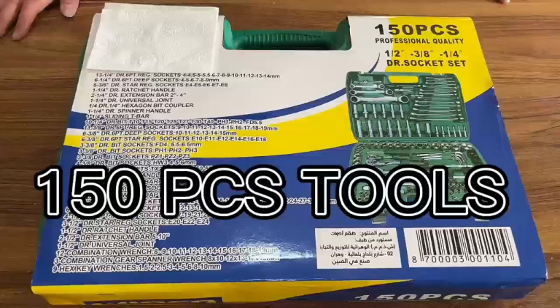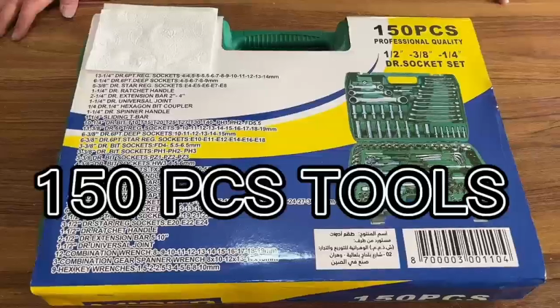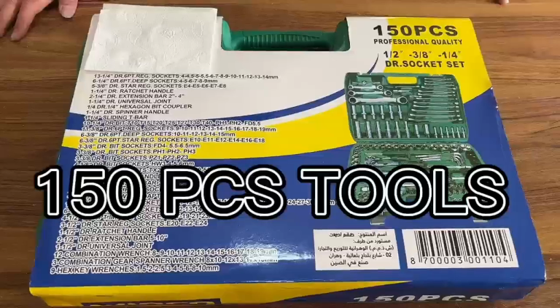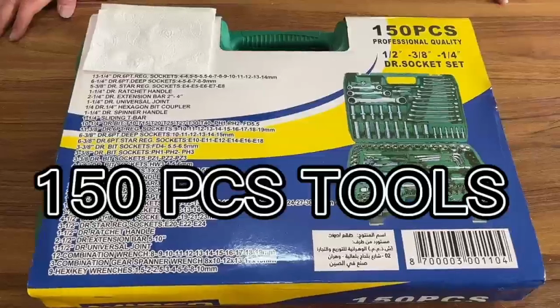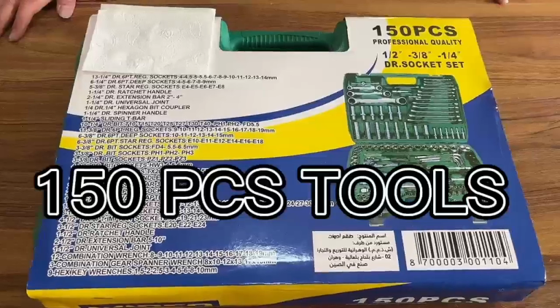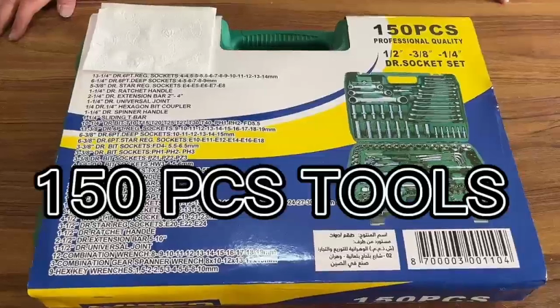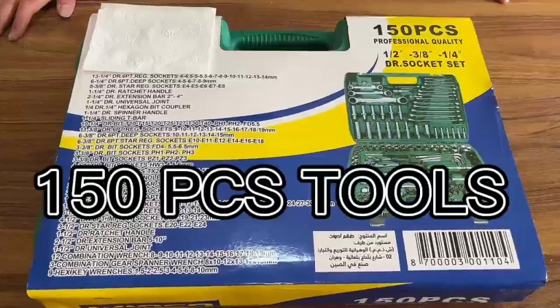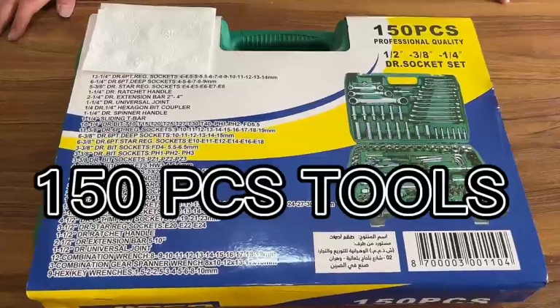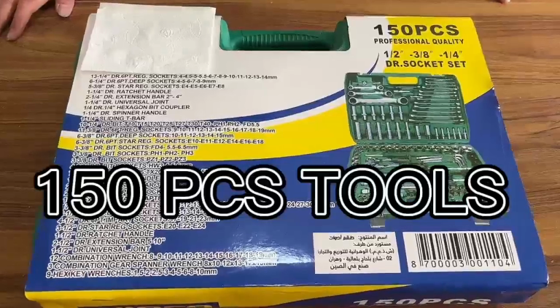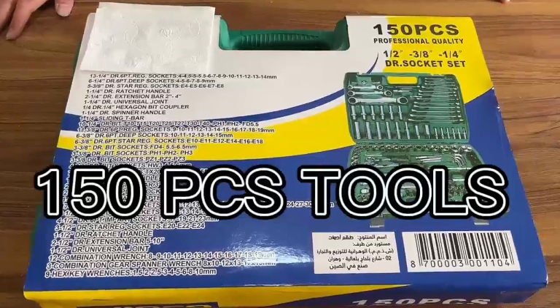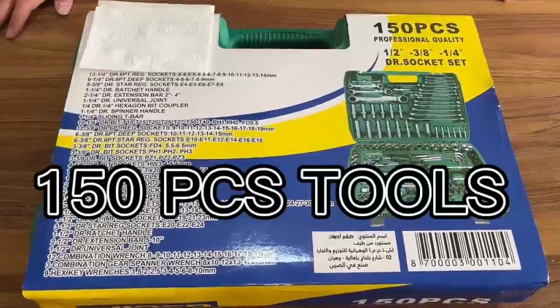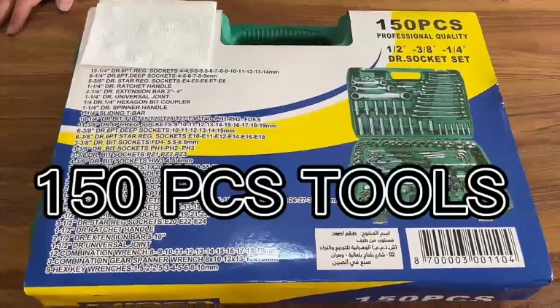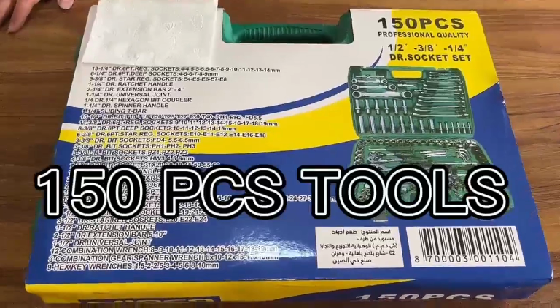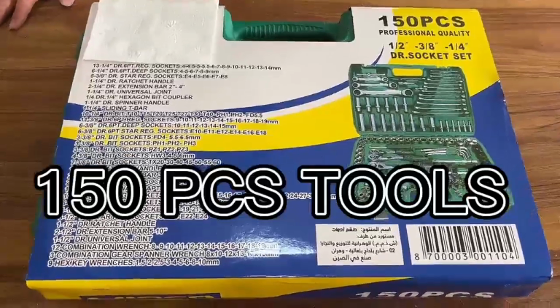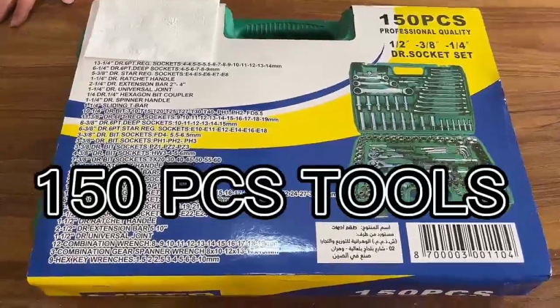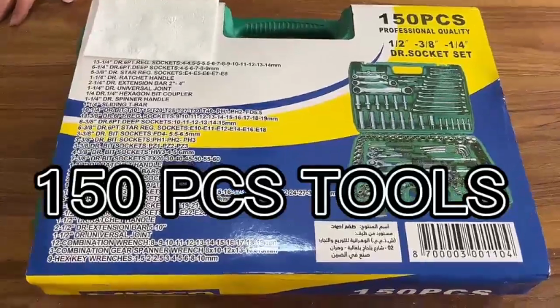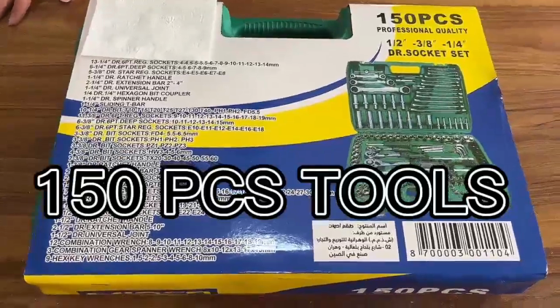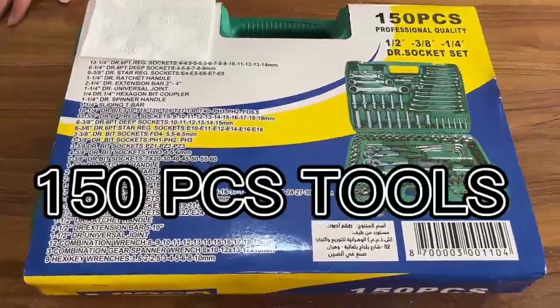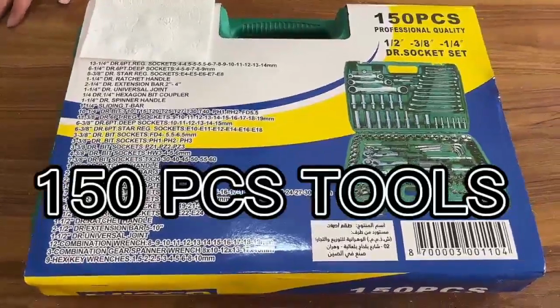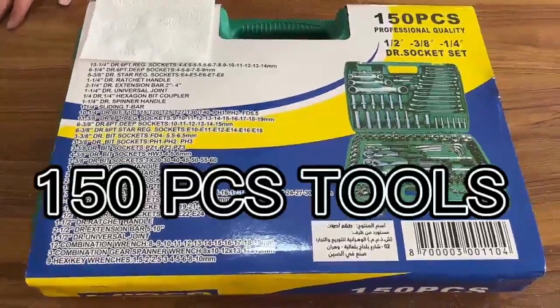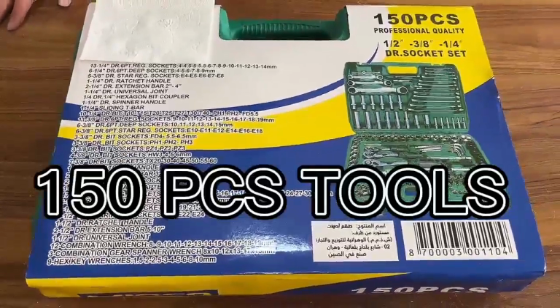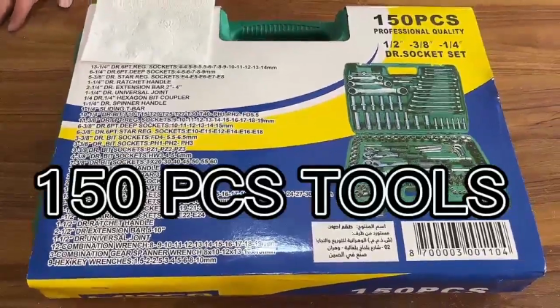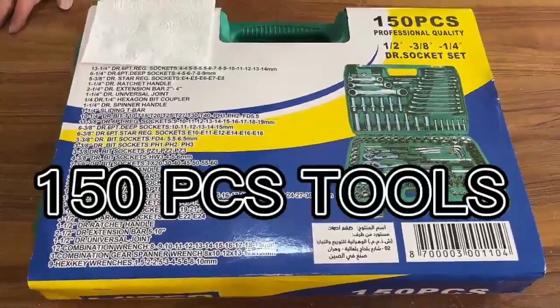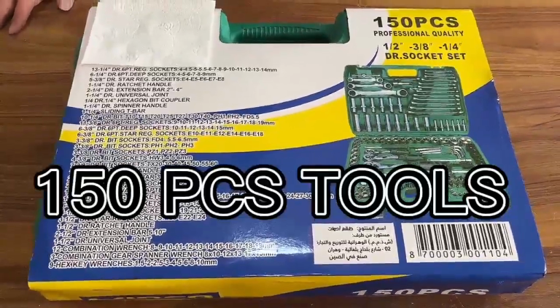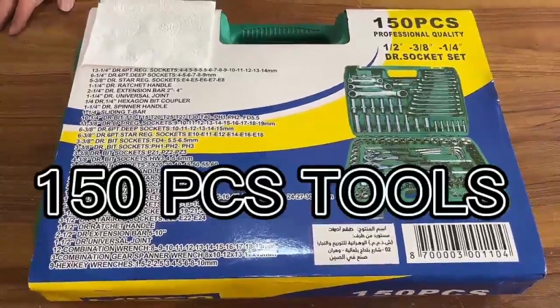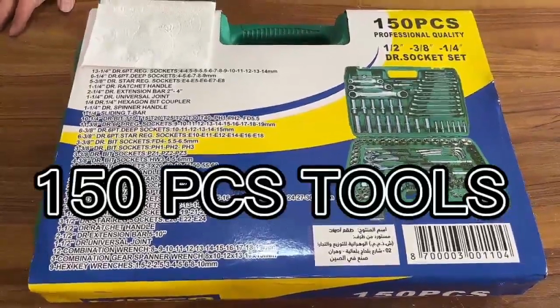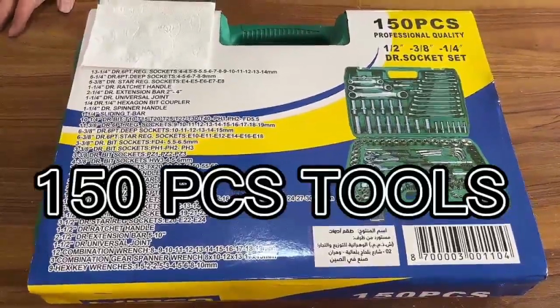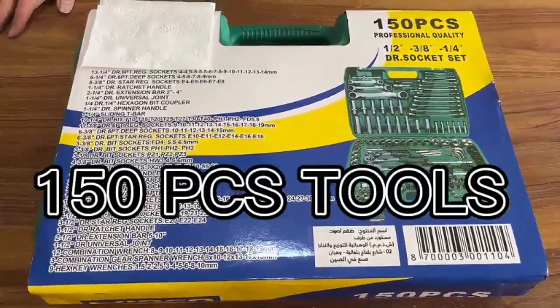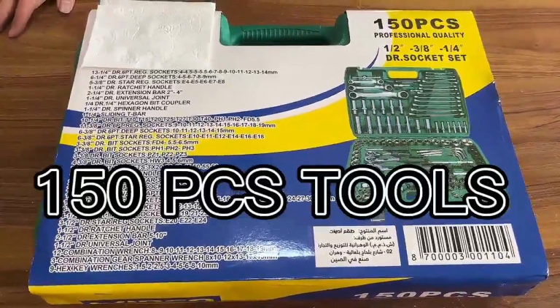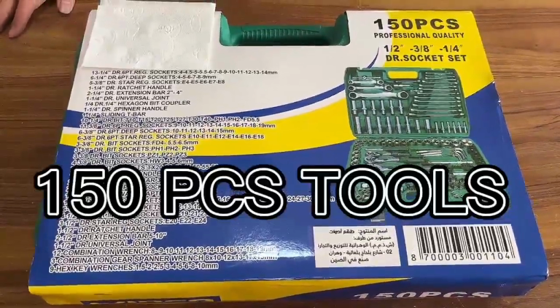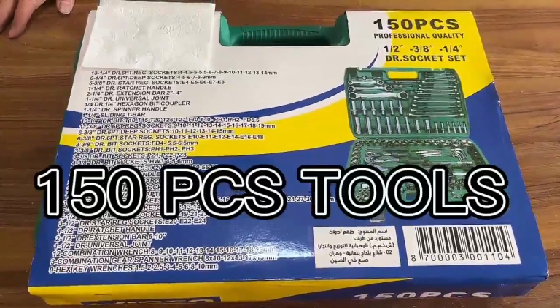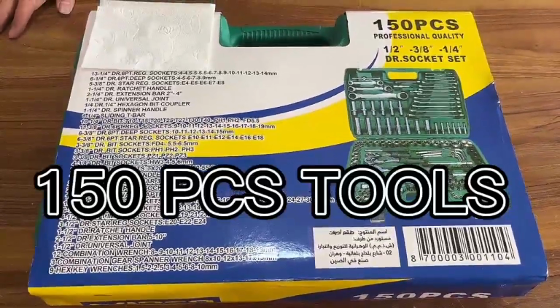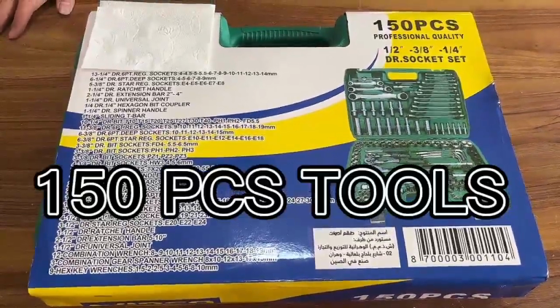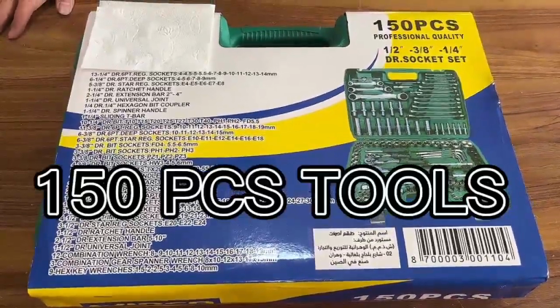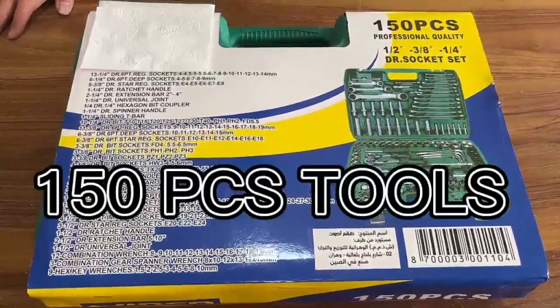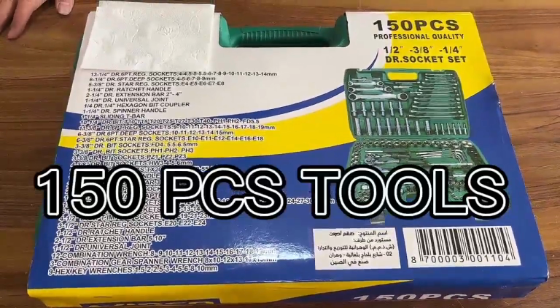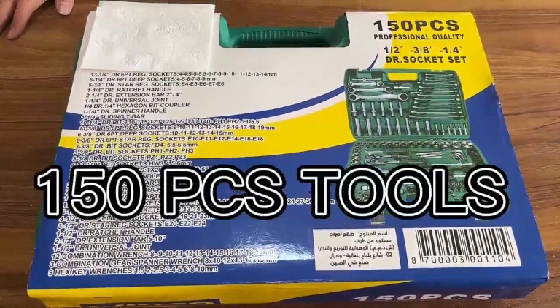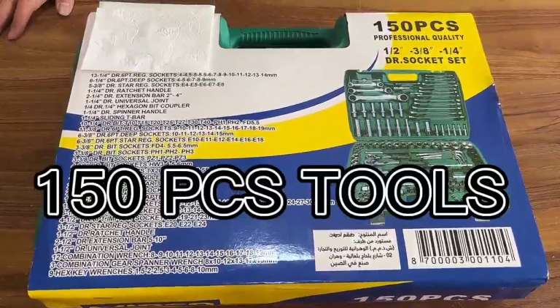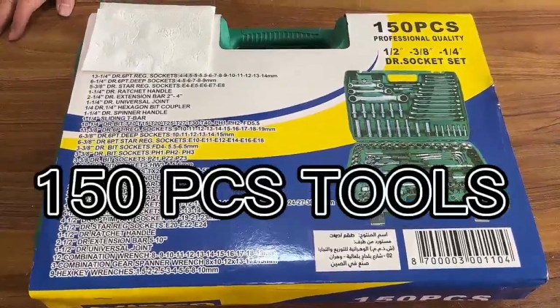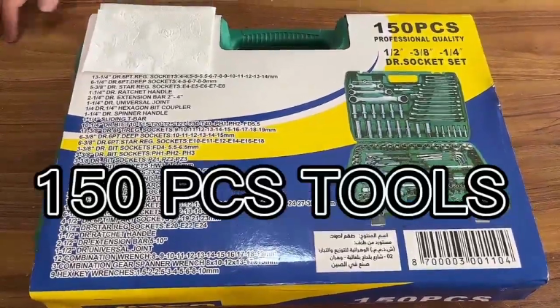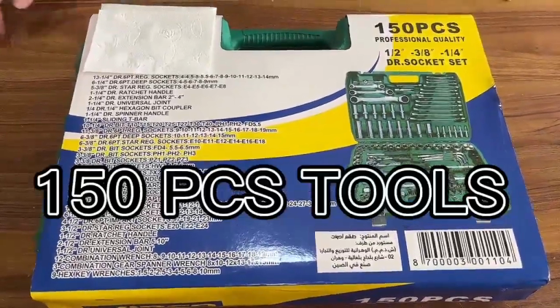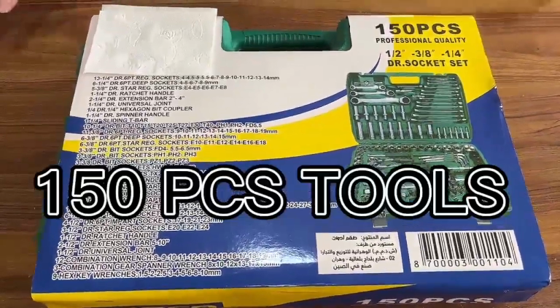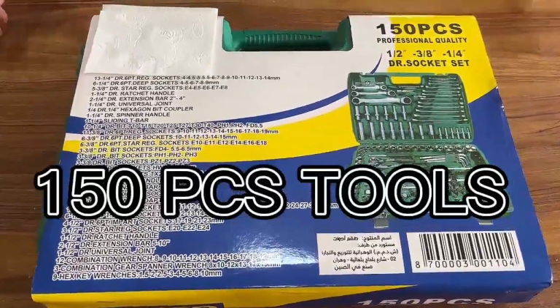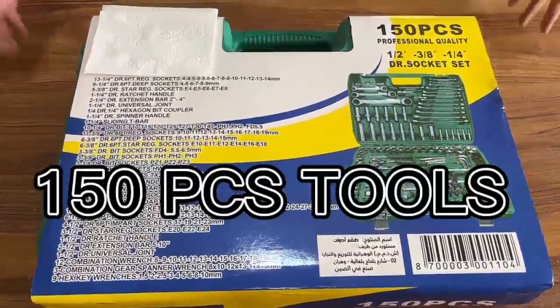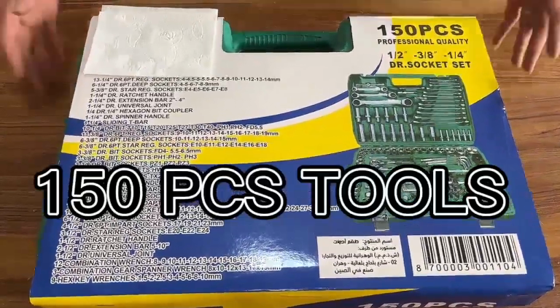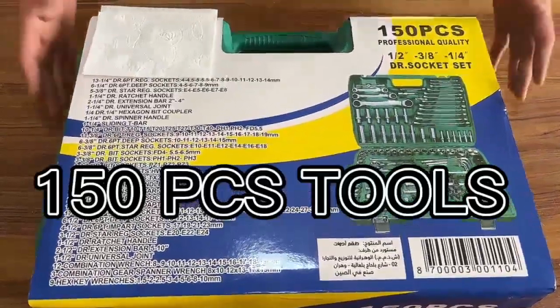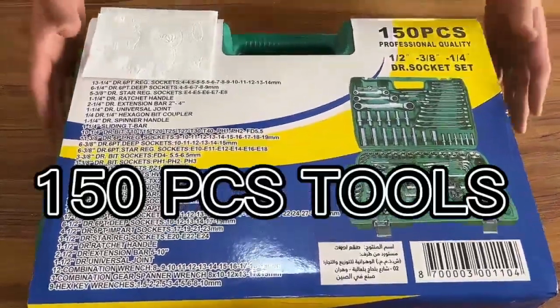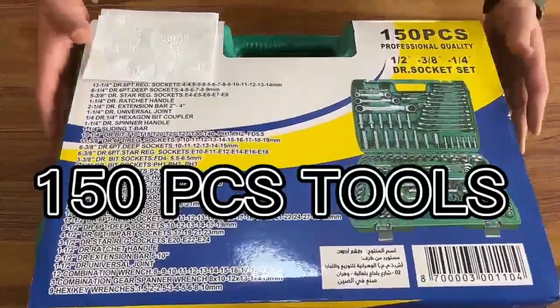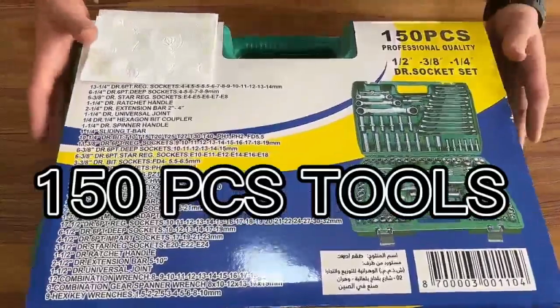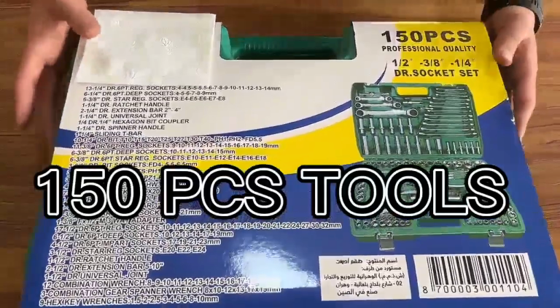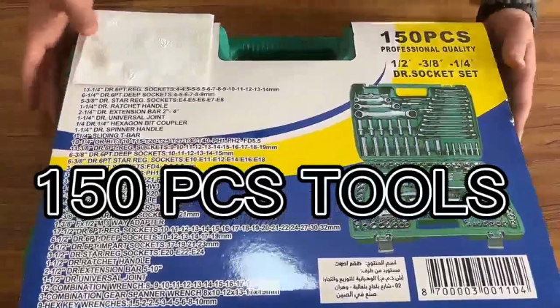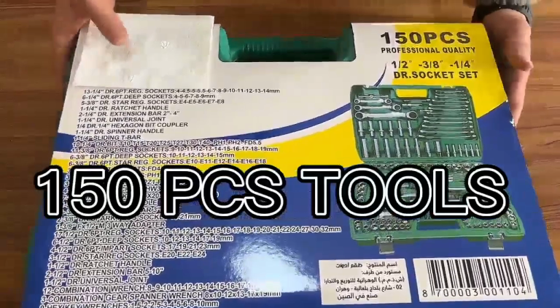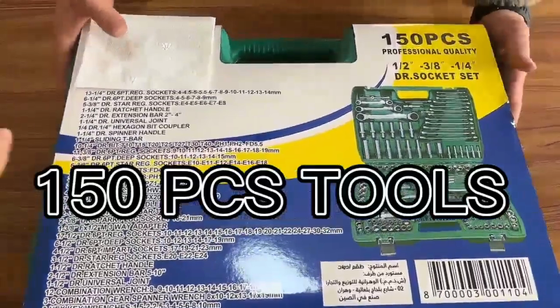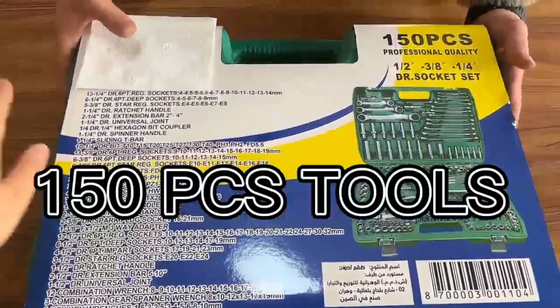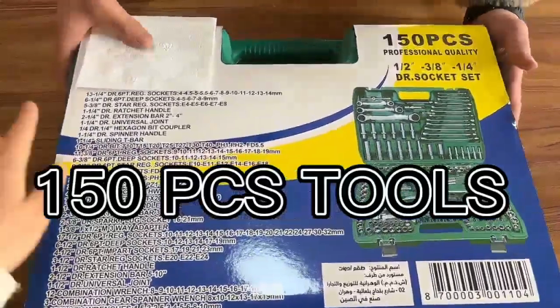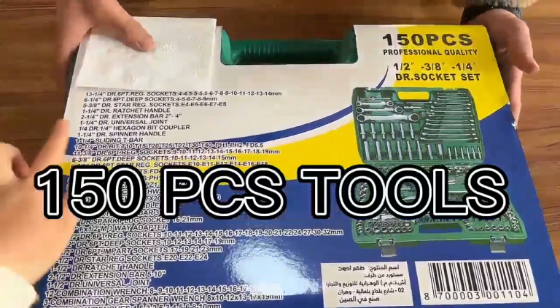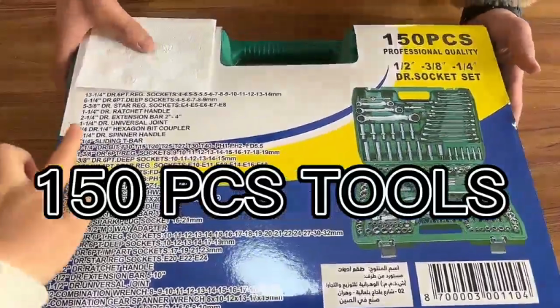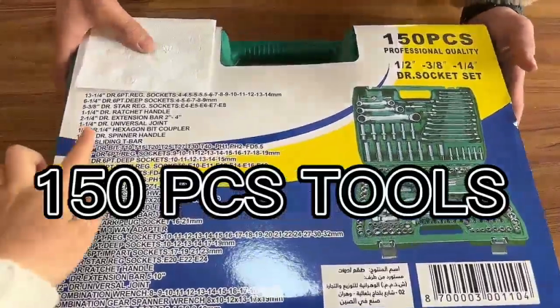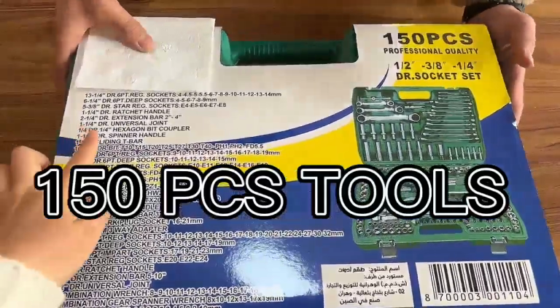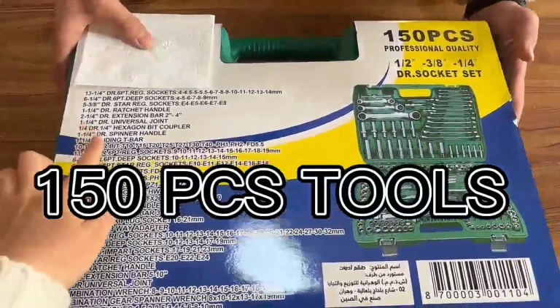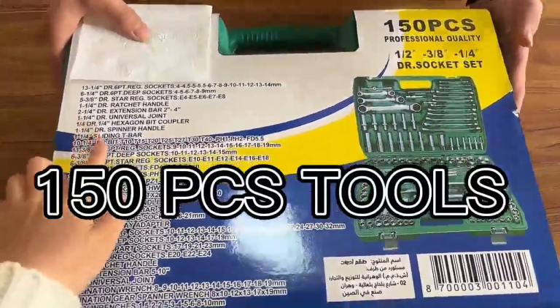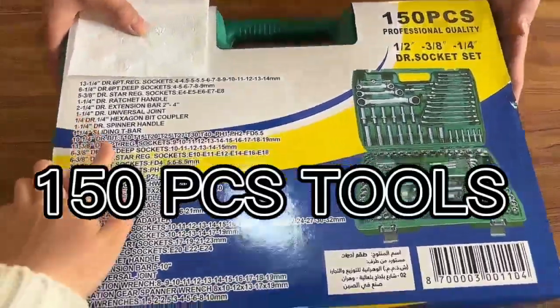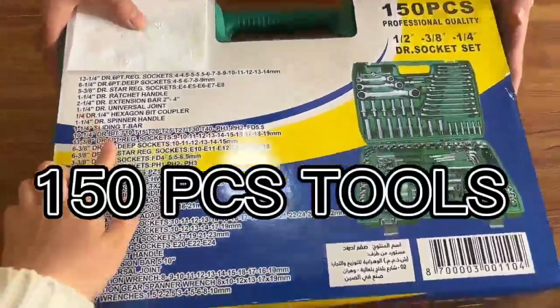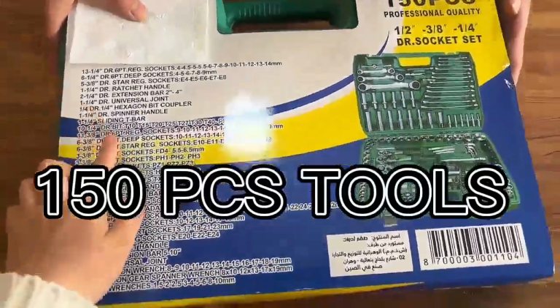Hey friends, here we show you our 115 pieces plastic toolbox.